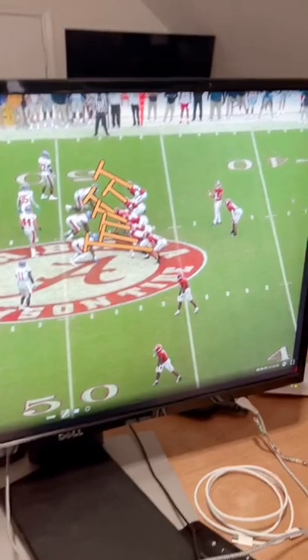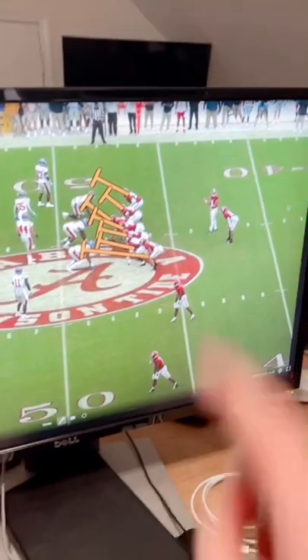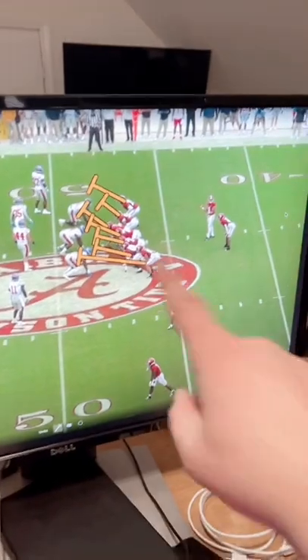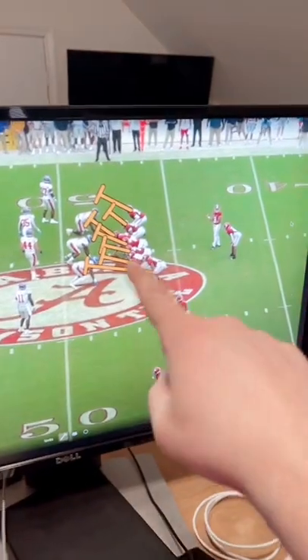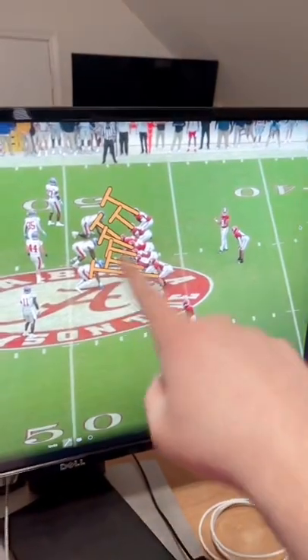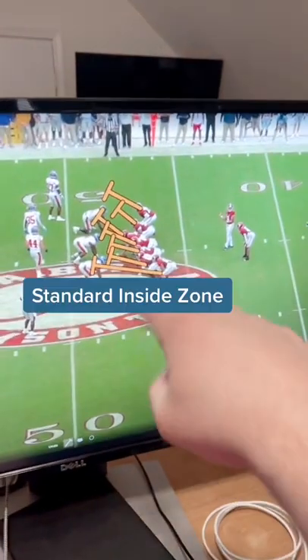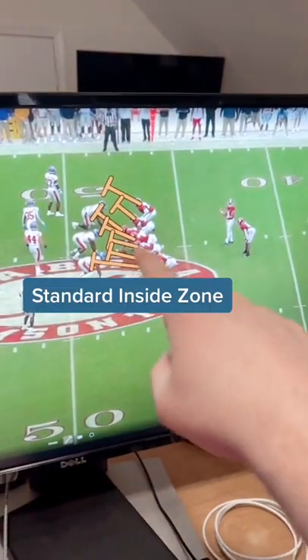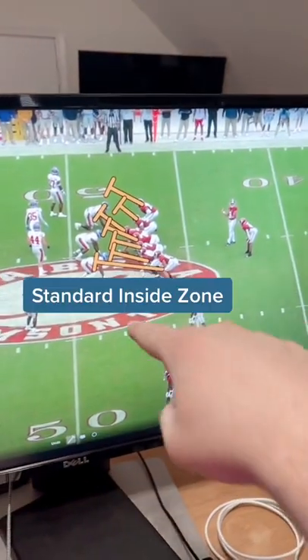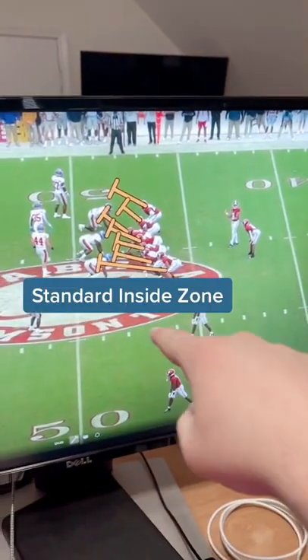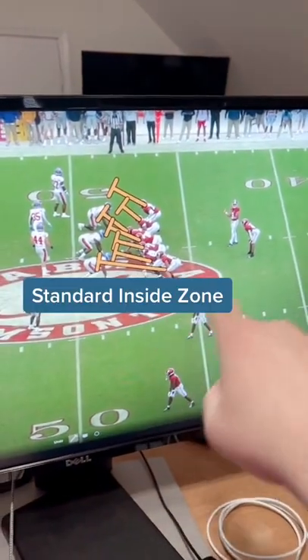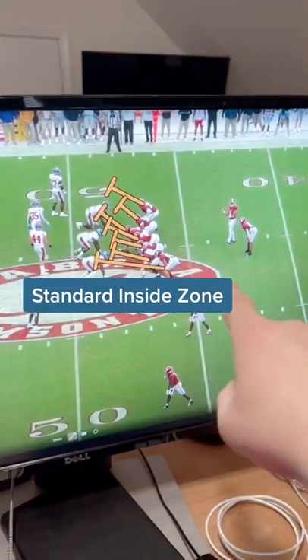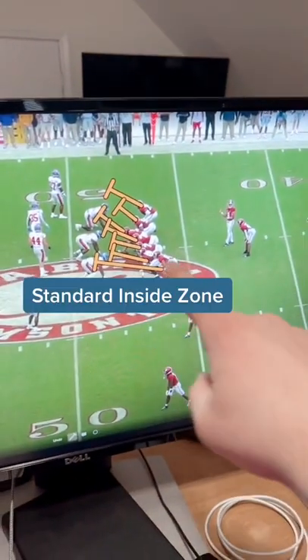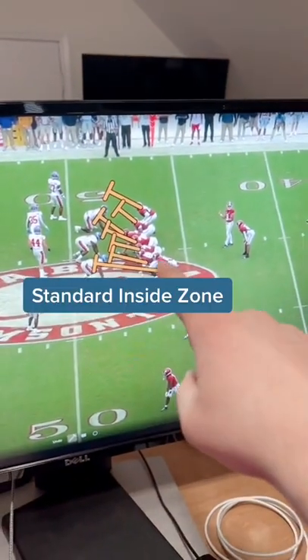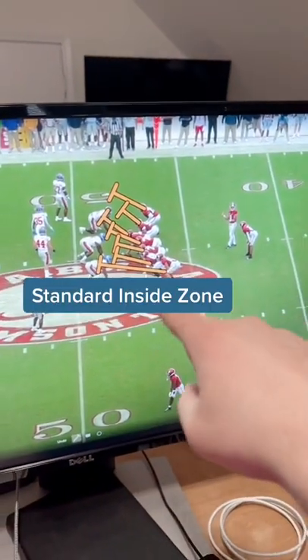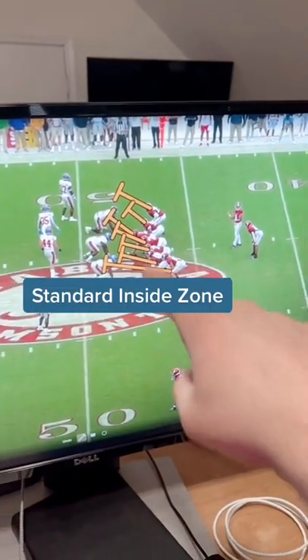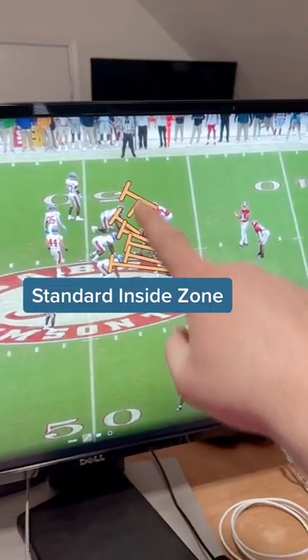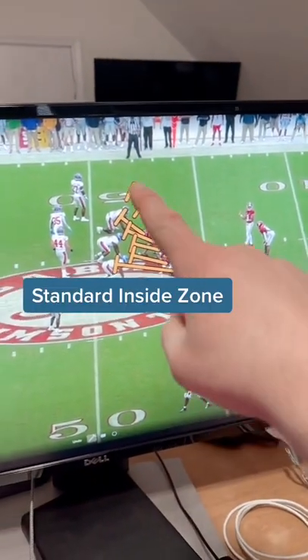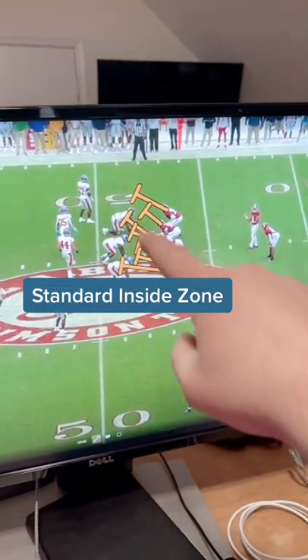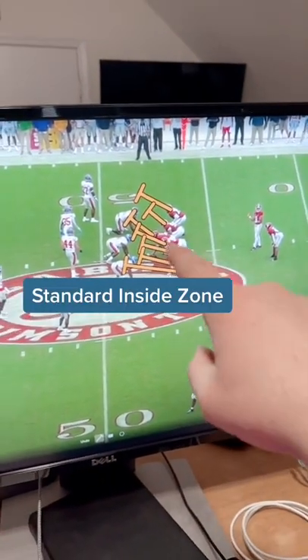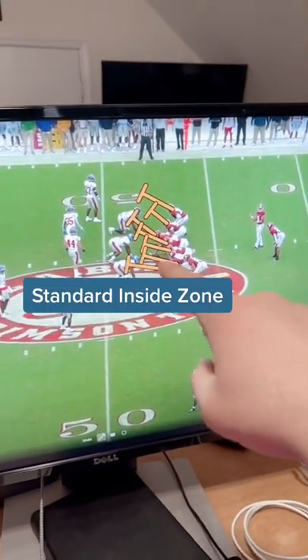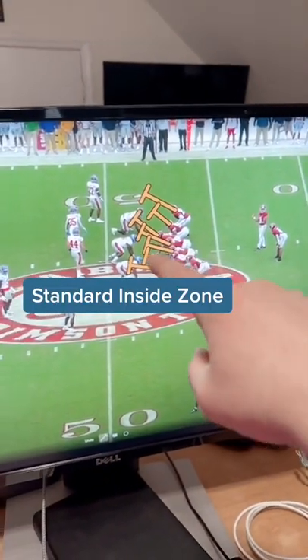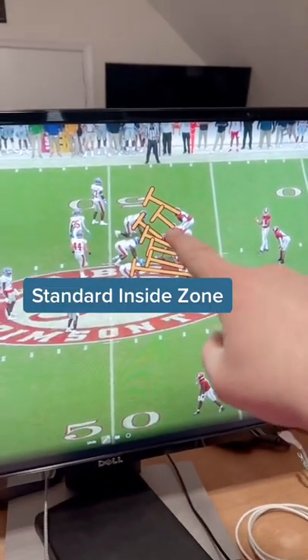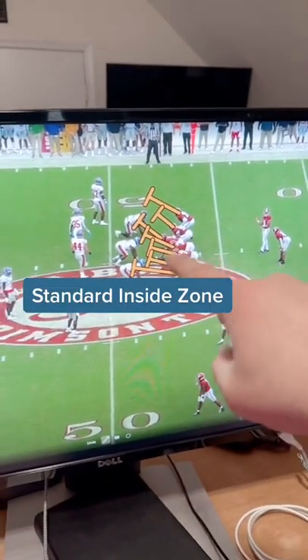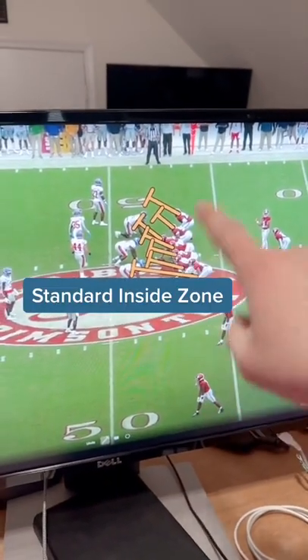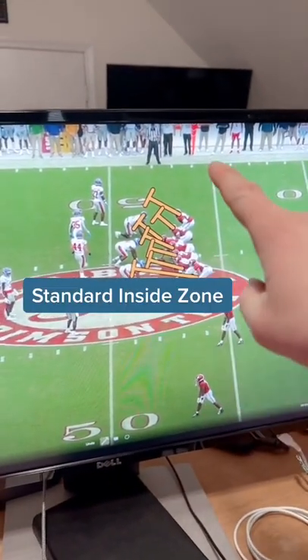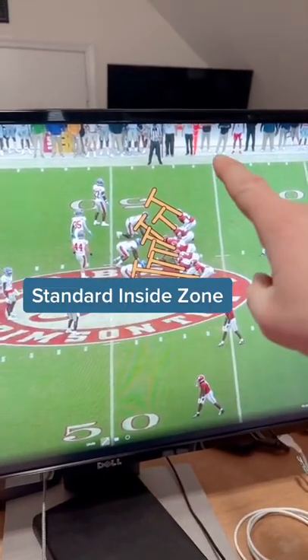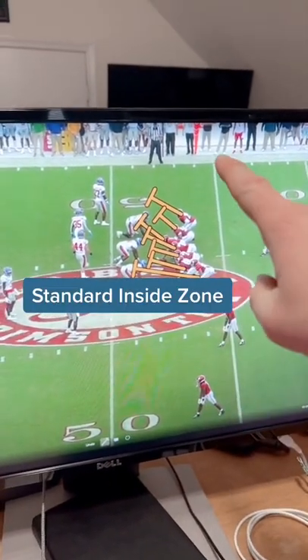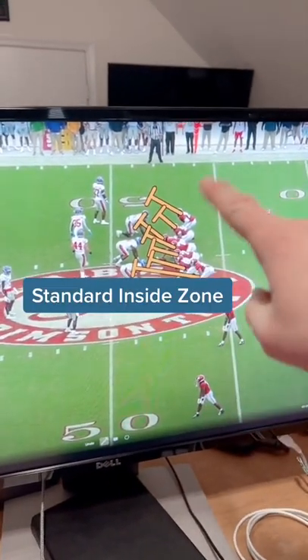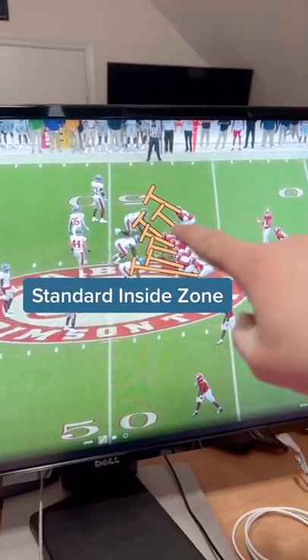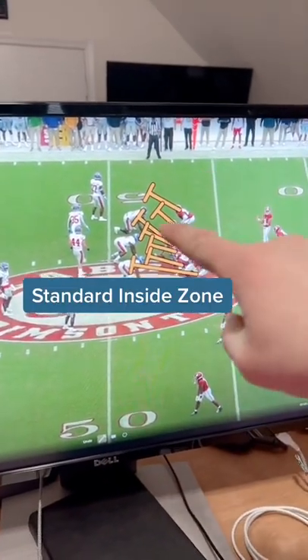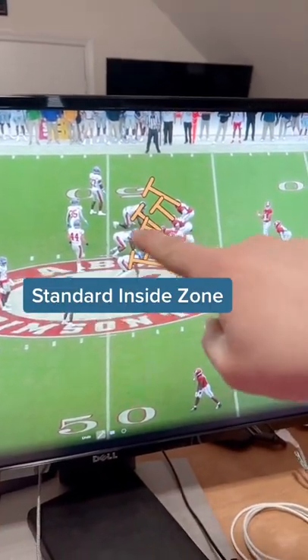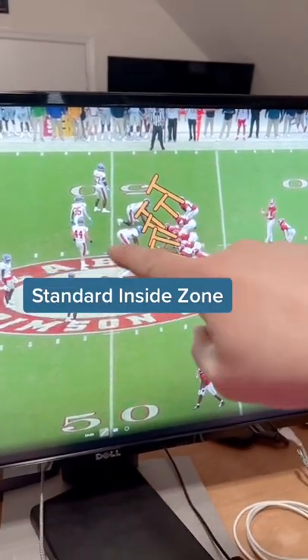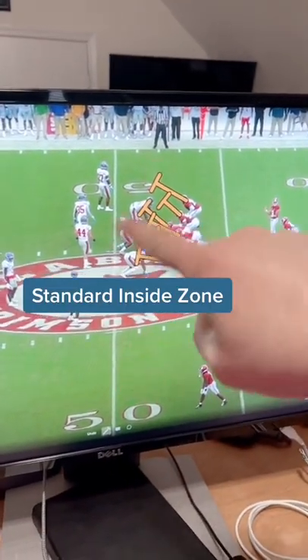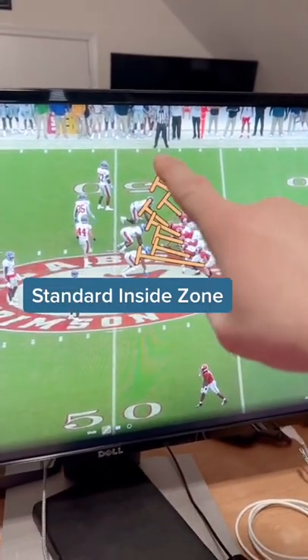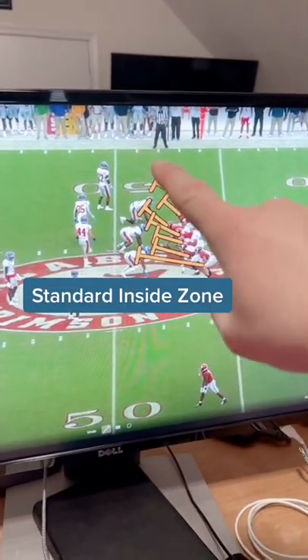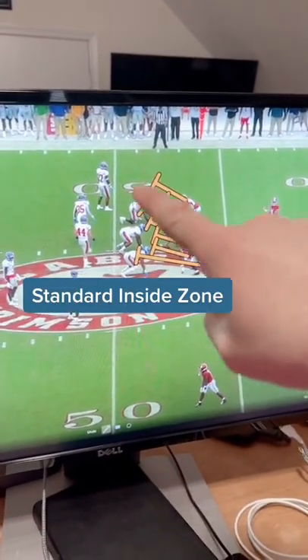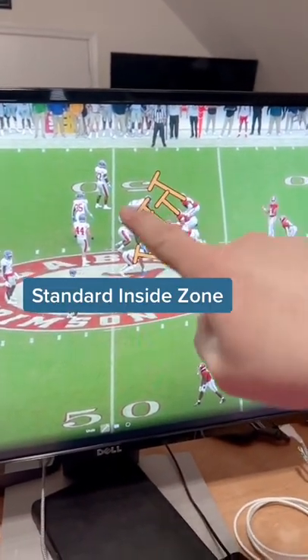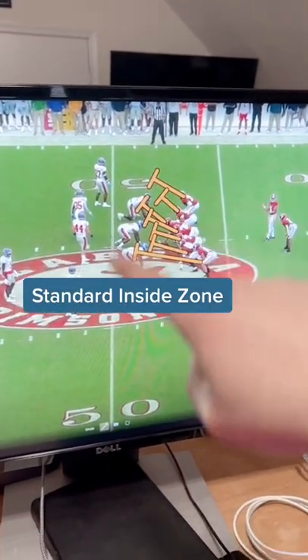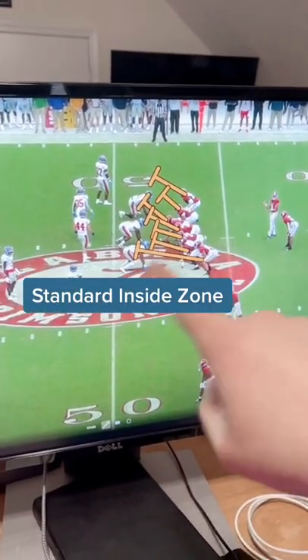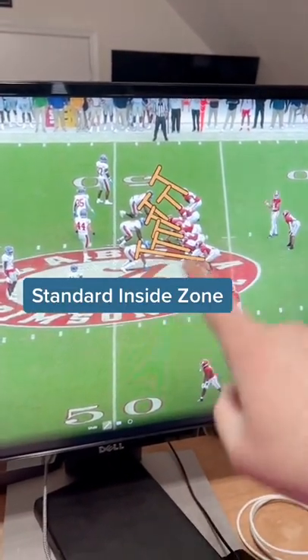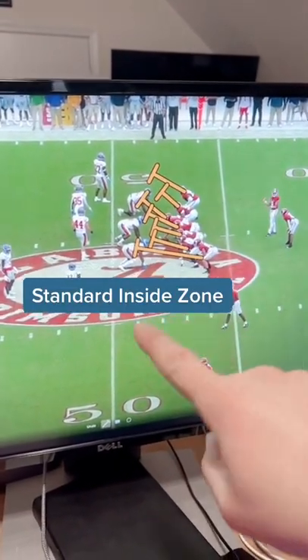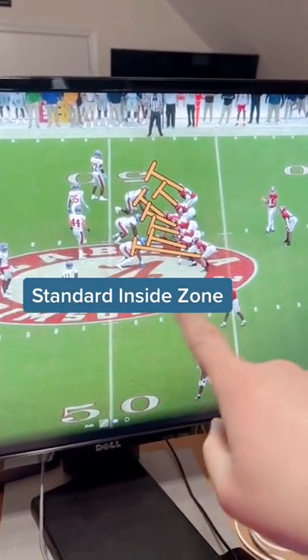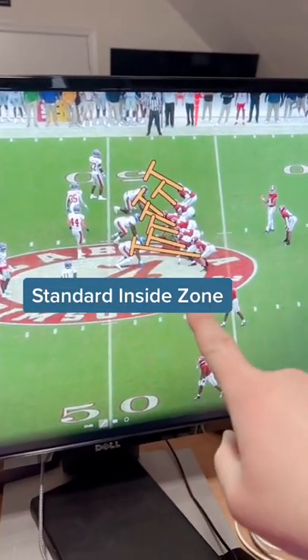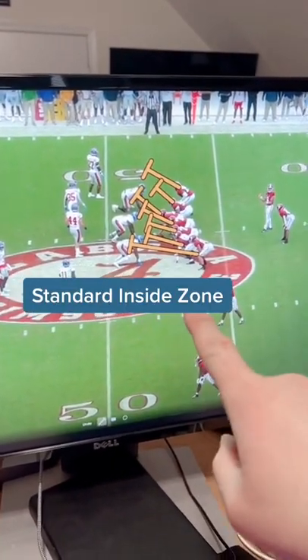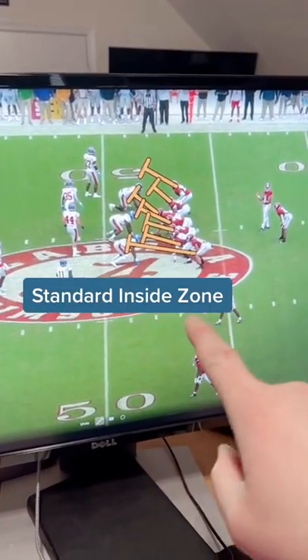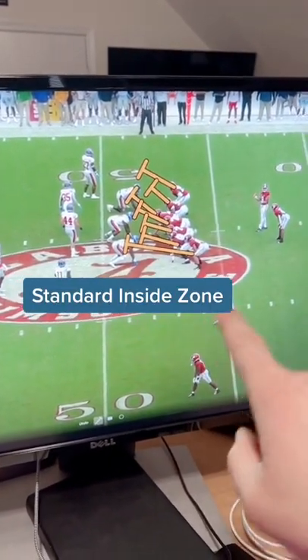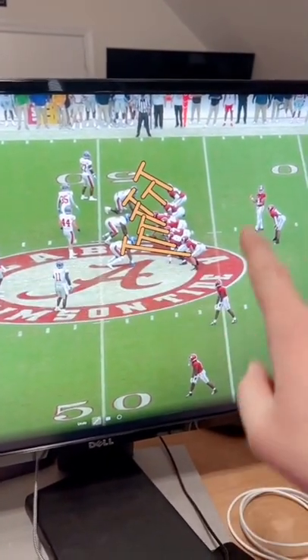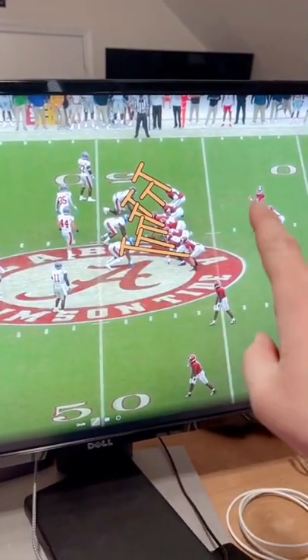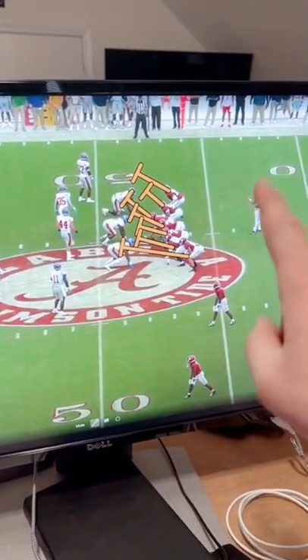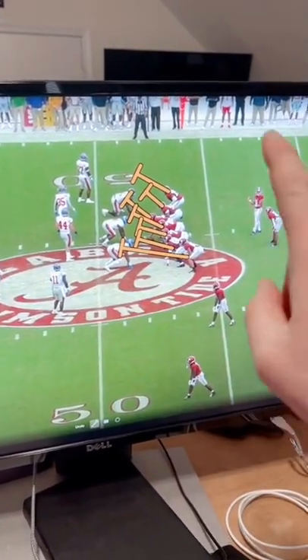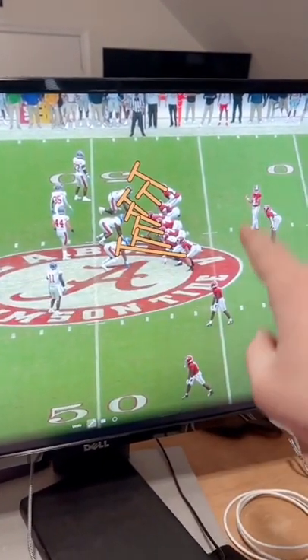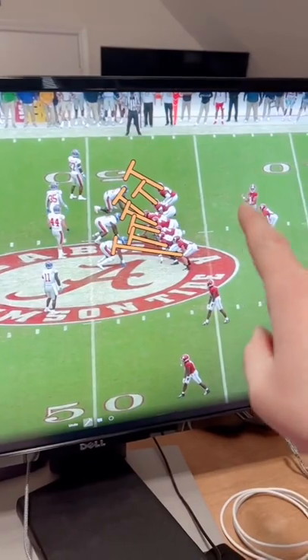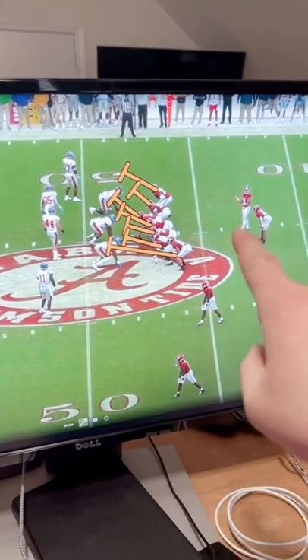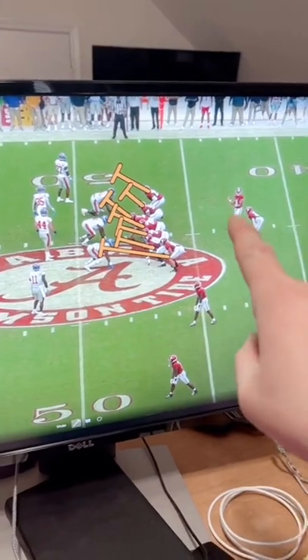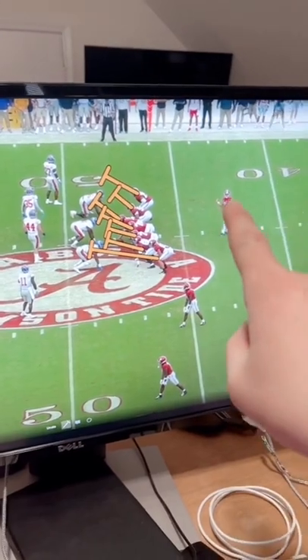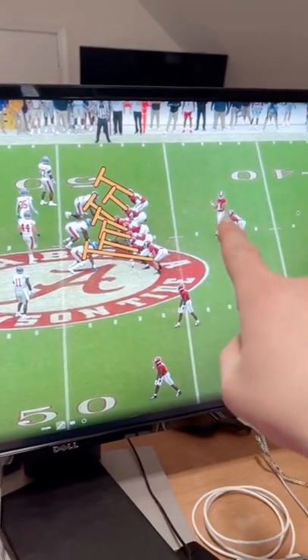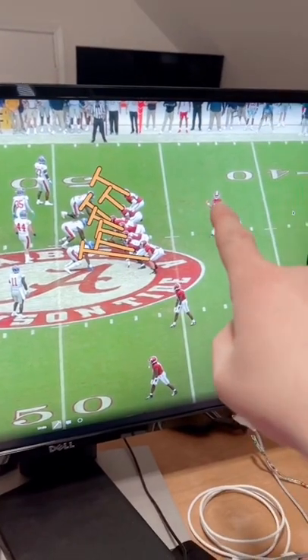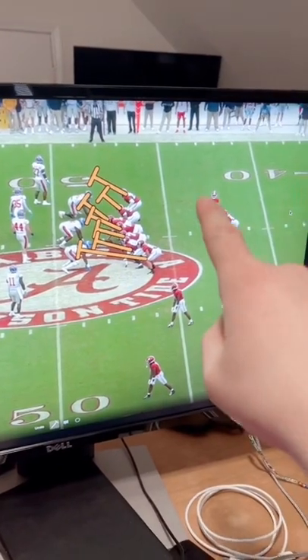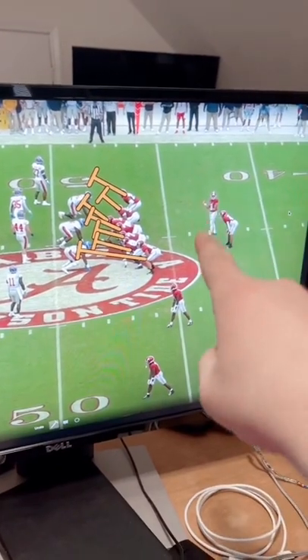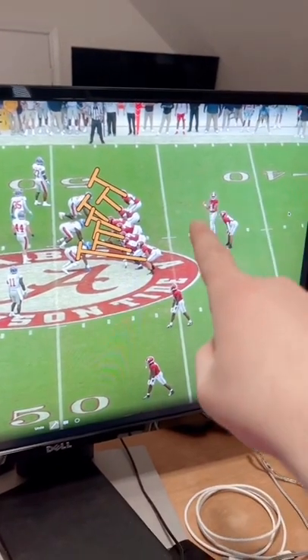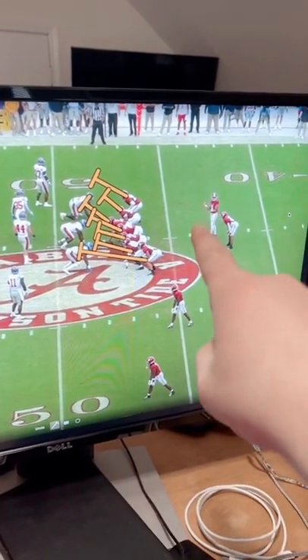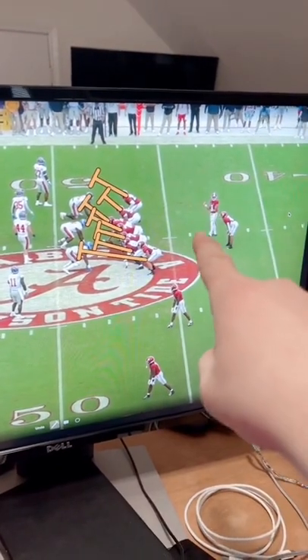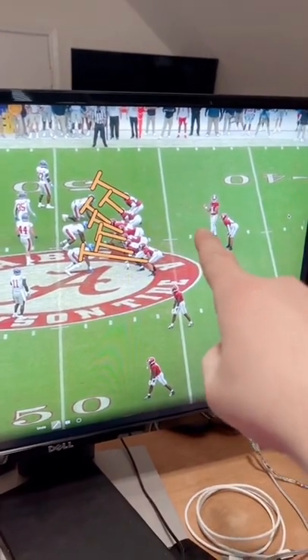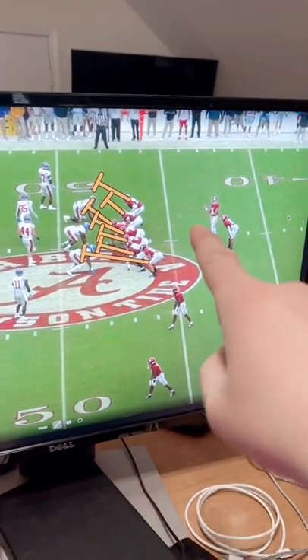So here's the blocking scheme right here — inside zone, everyone's got the gap to the right. They're pushing out, all of that stuff. Now, I want you to watch what he does.